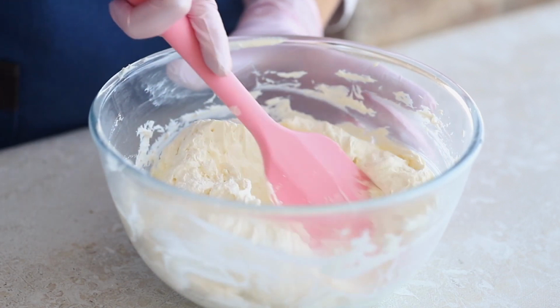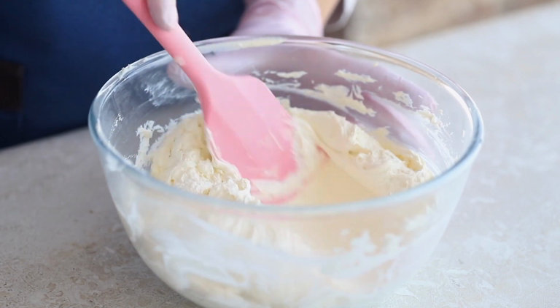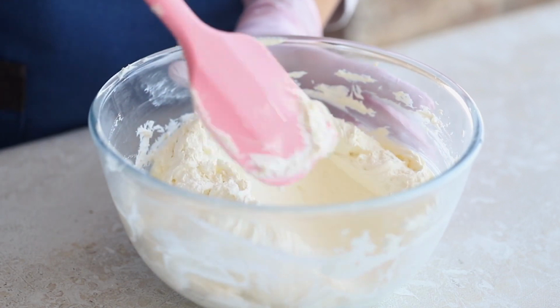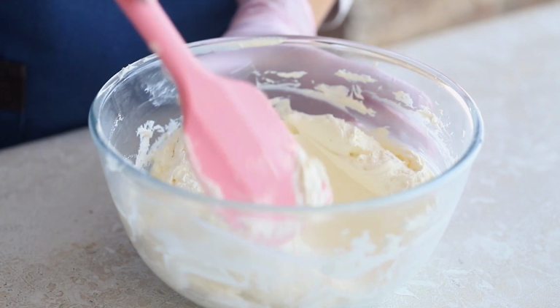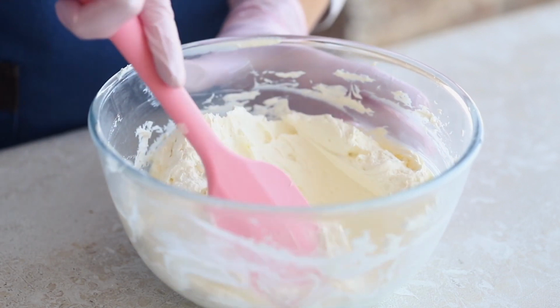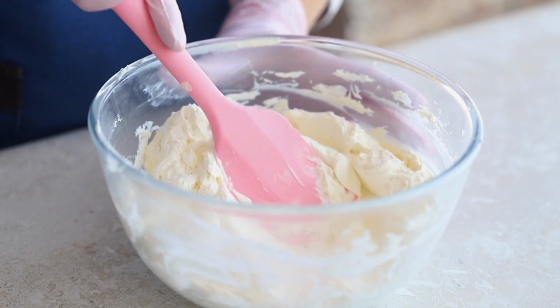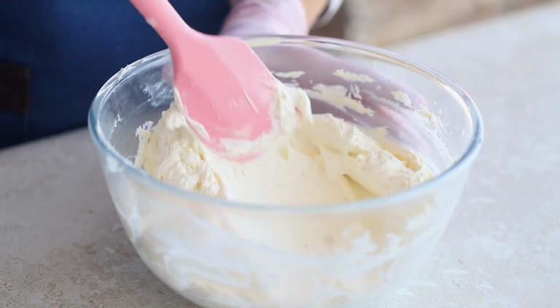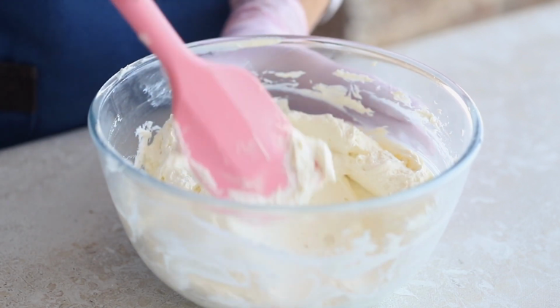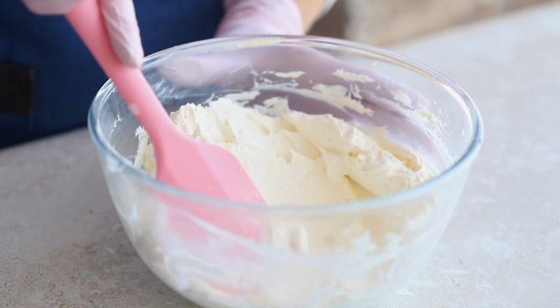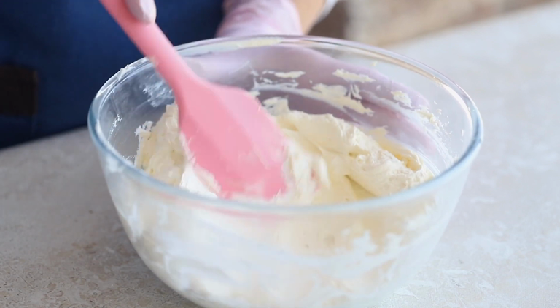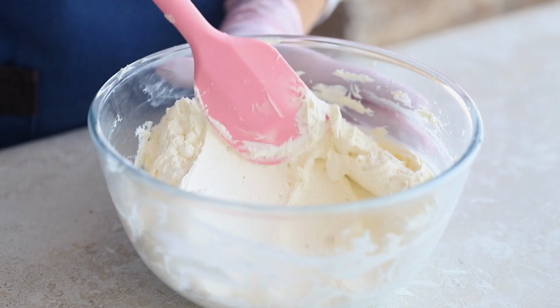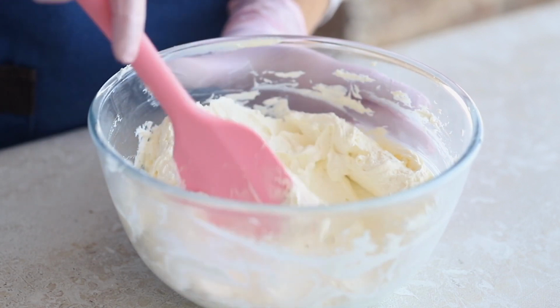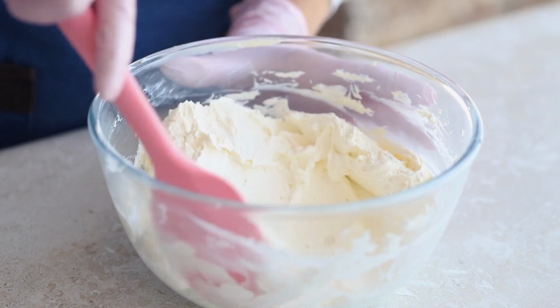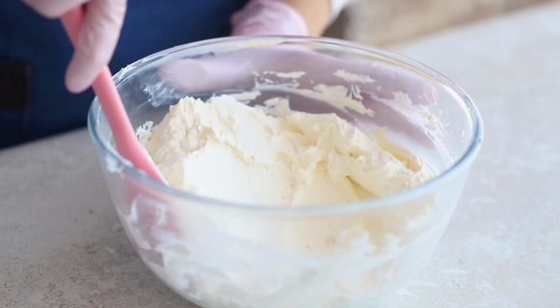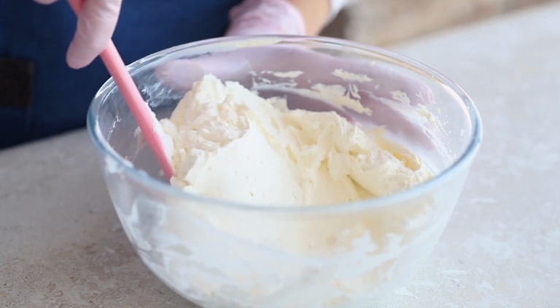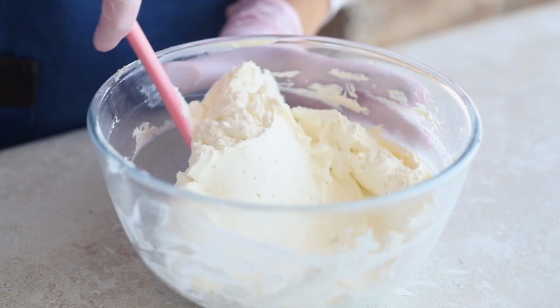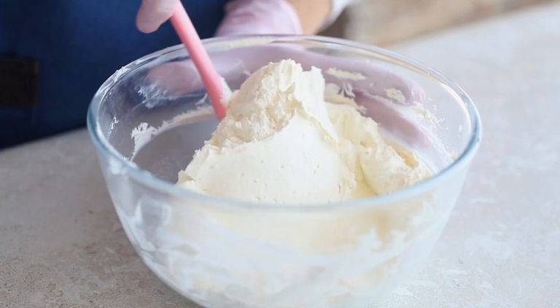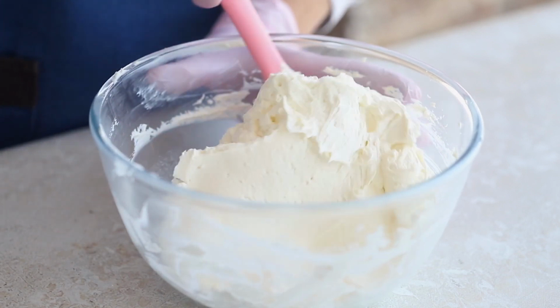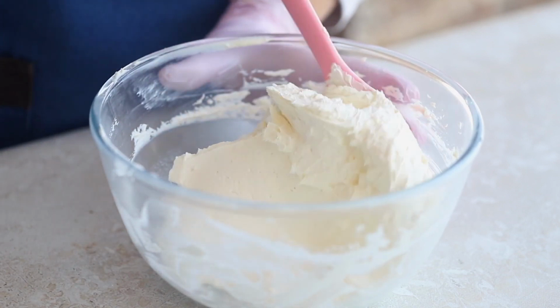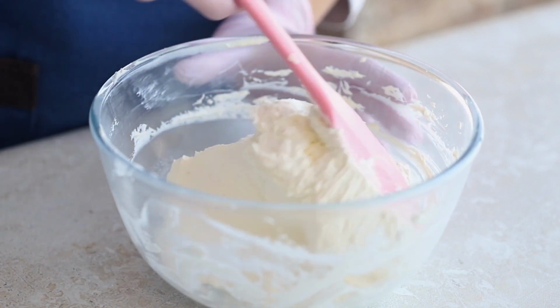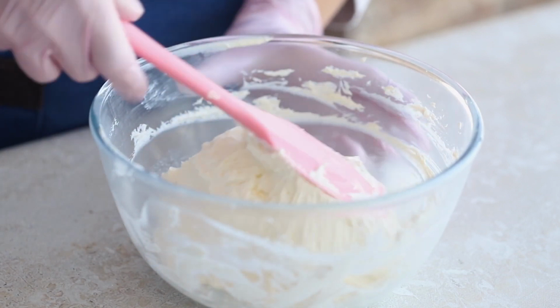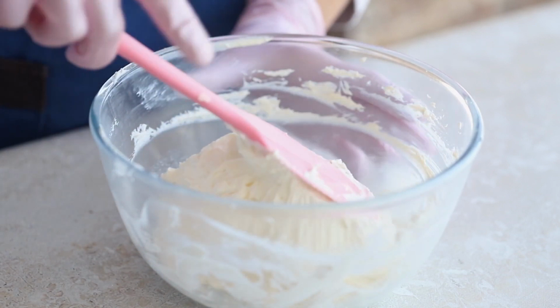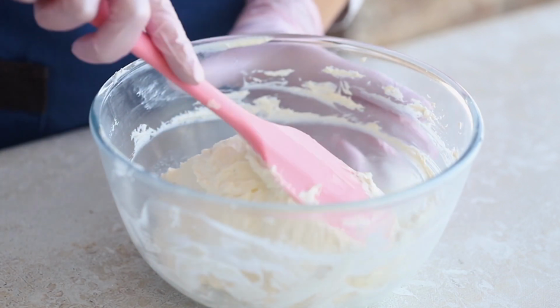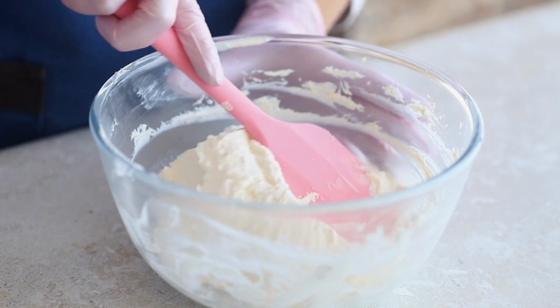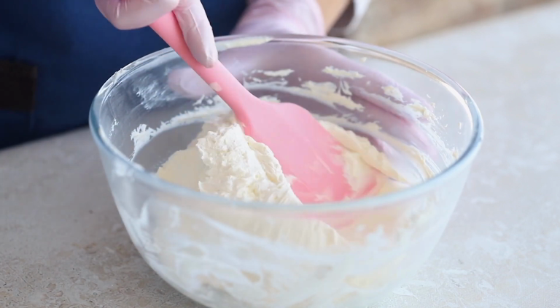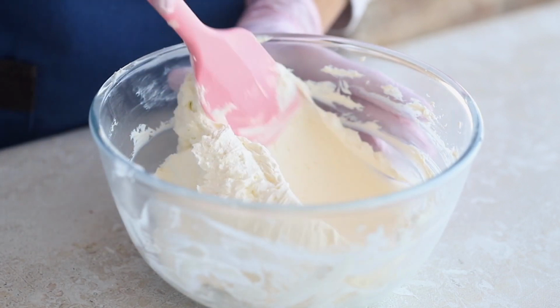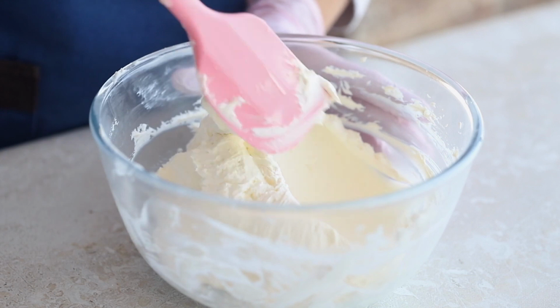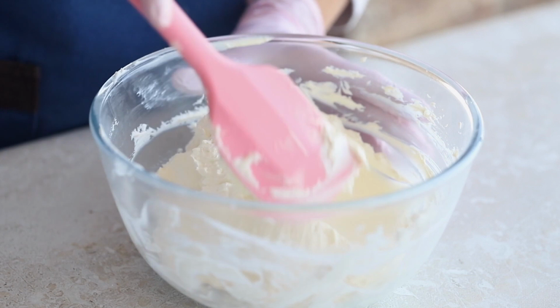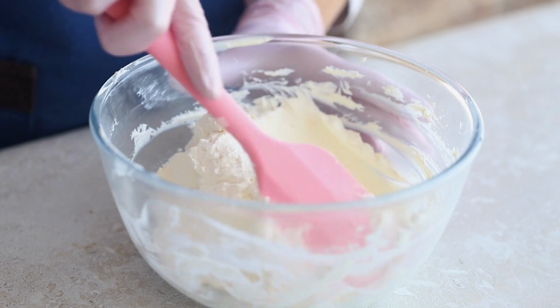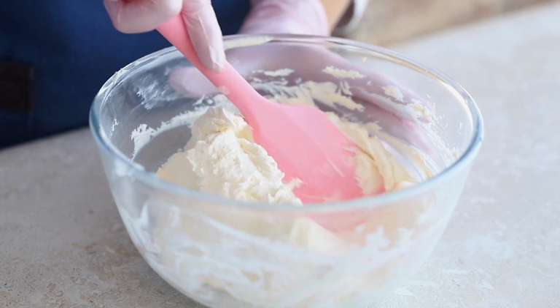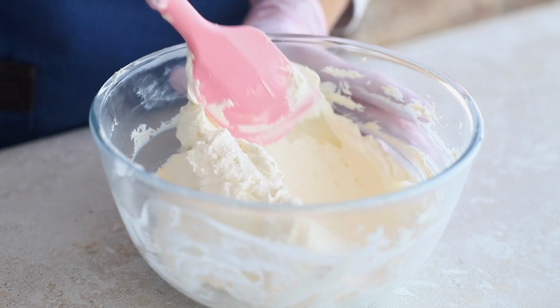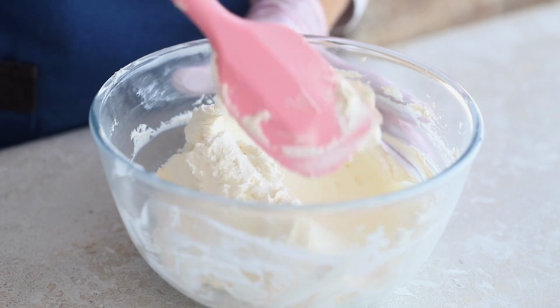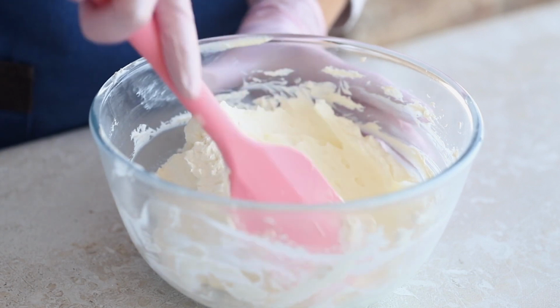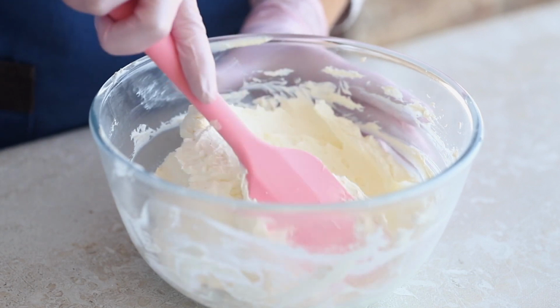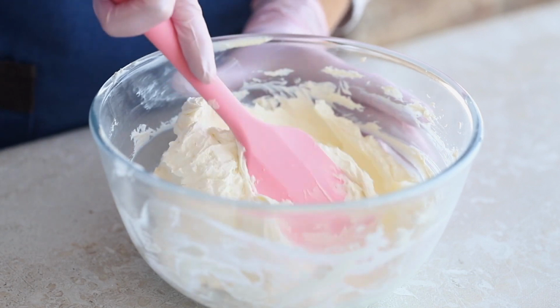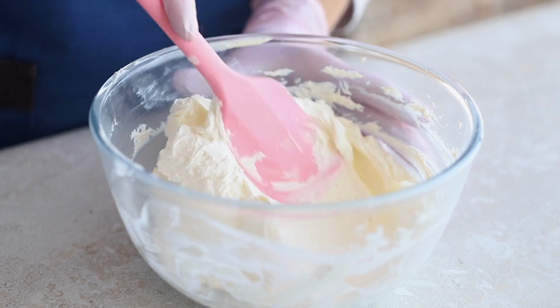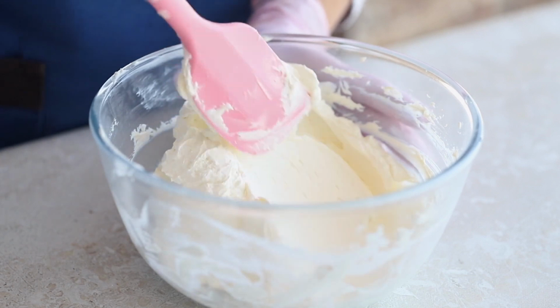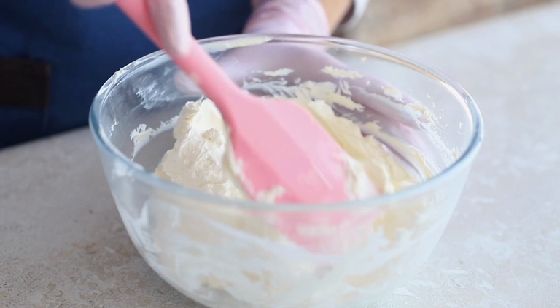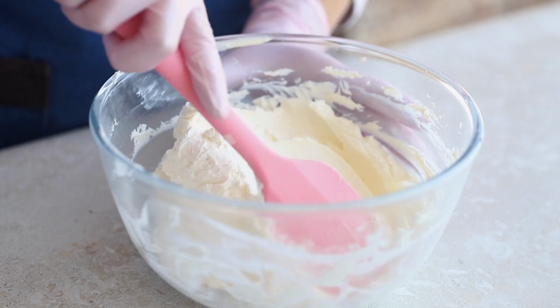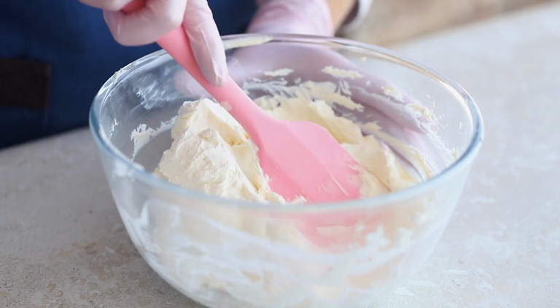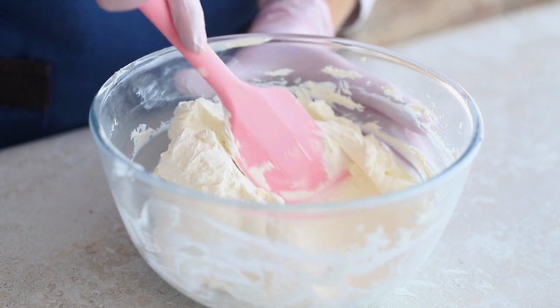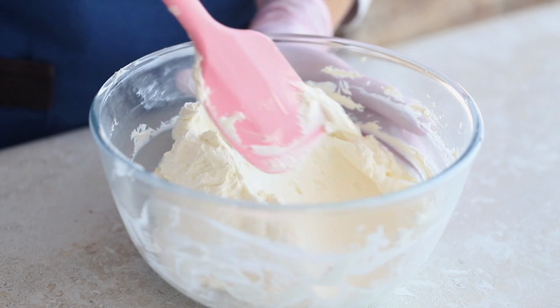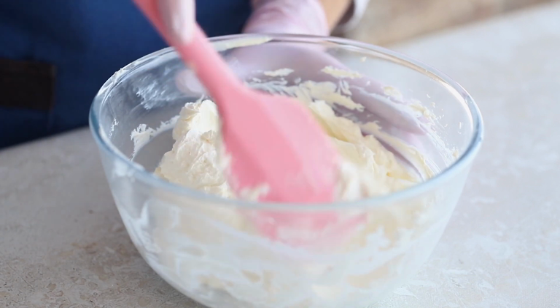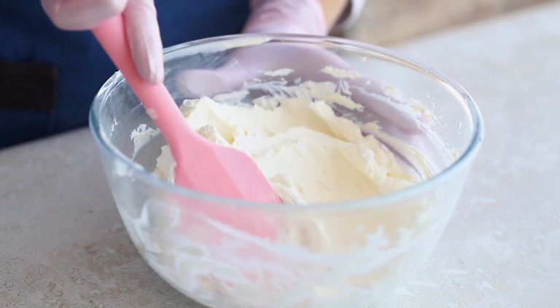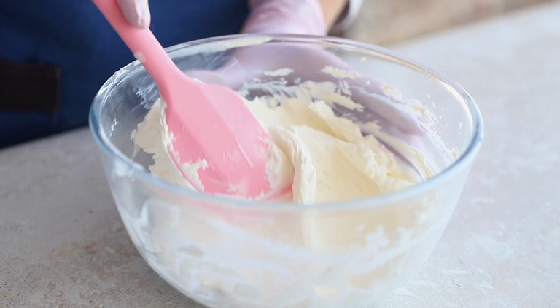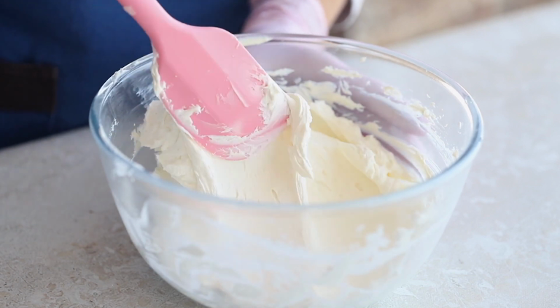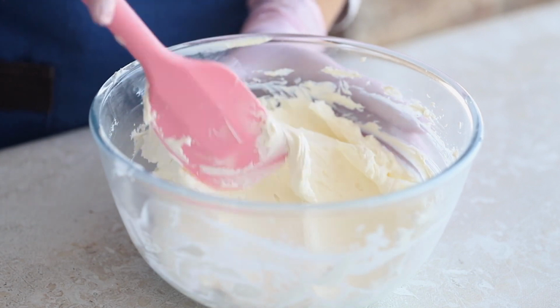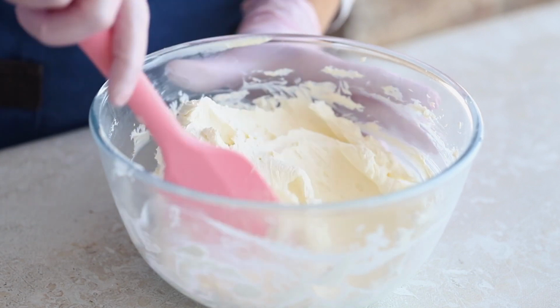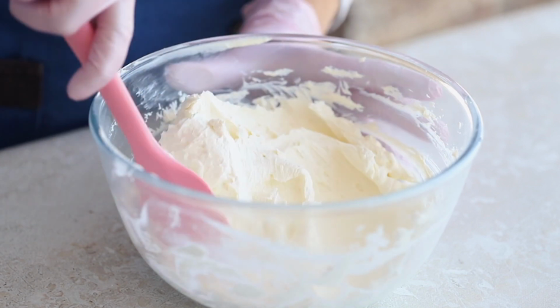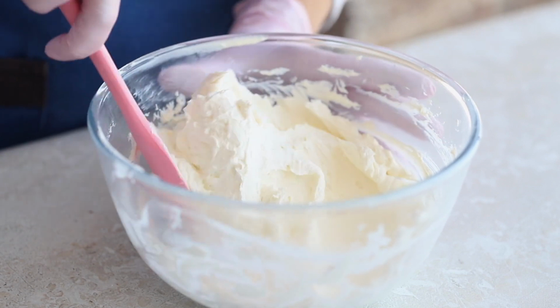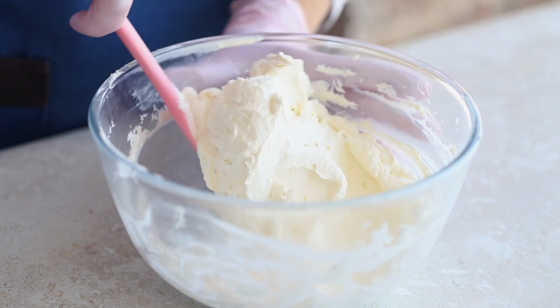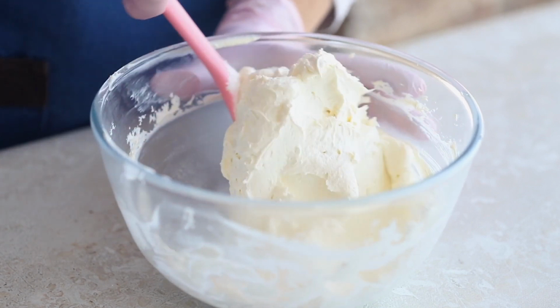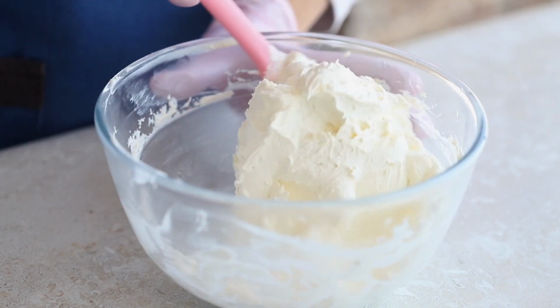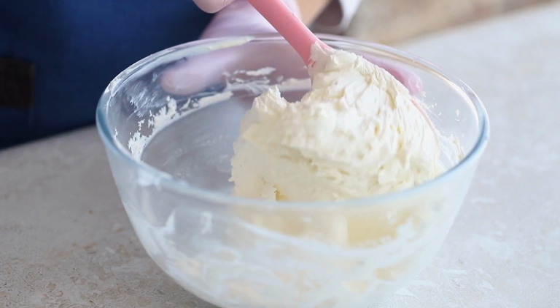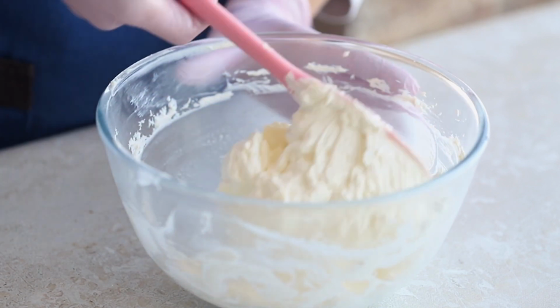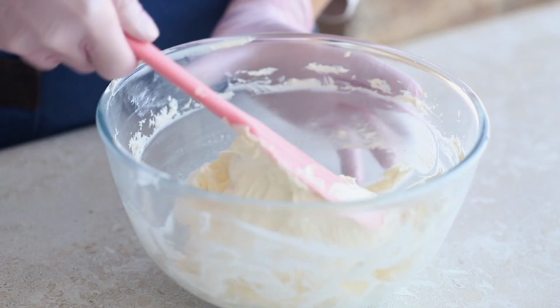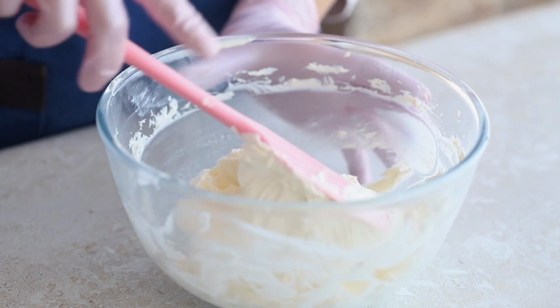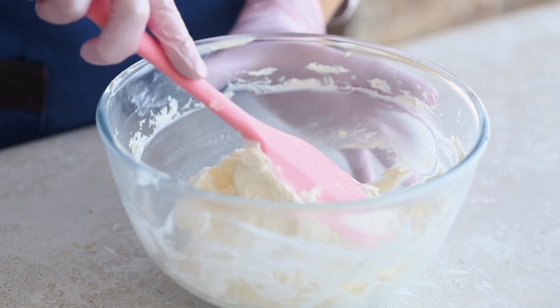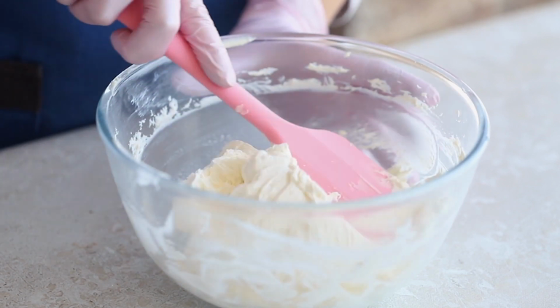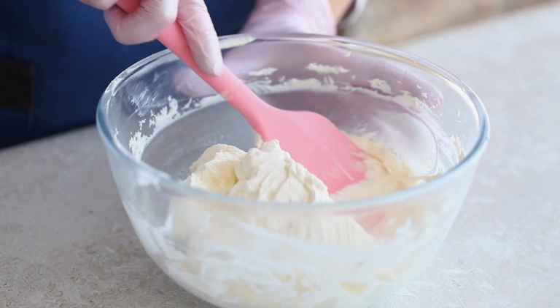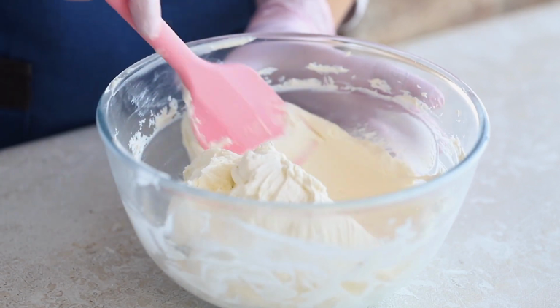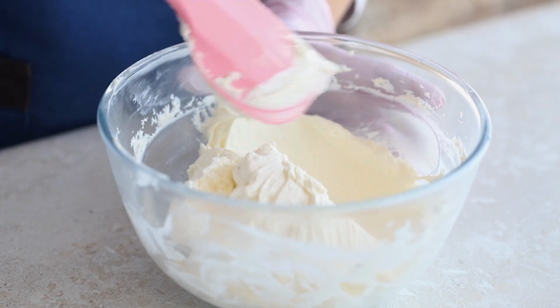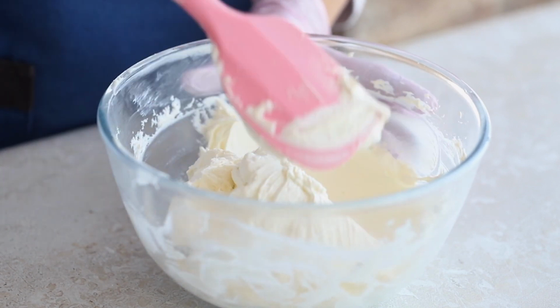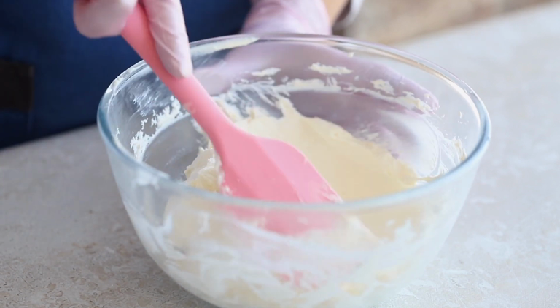Also, pay attention to the recipe and preparation nuances, and follow the instructions precisely to achieve a smooth, lump-free frosting.